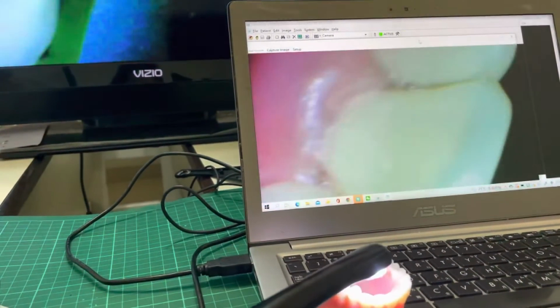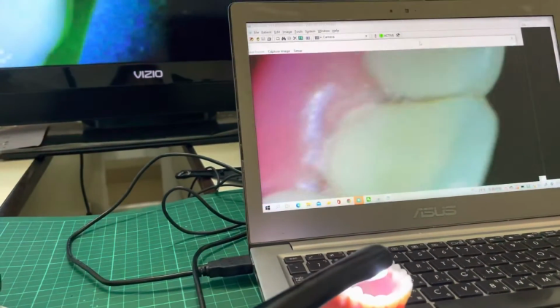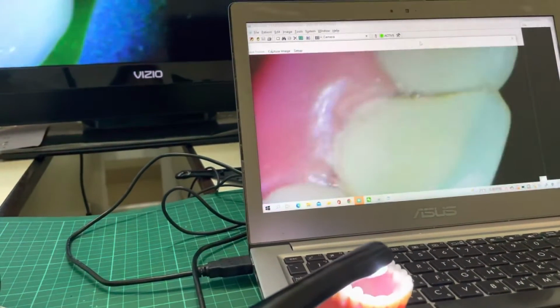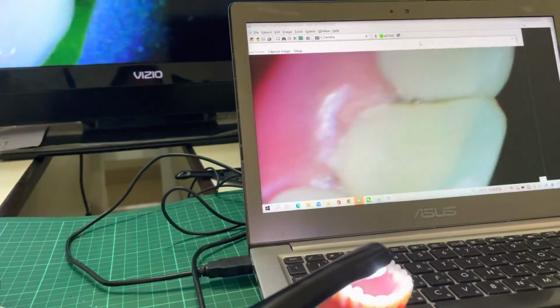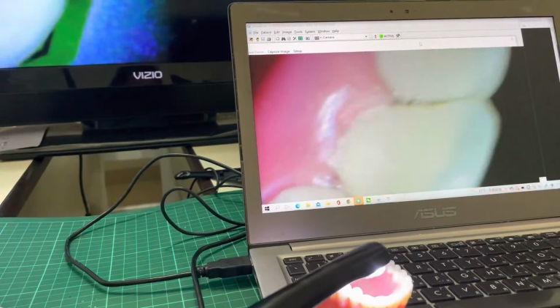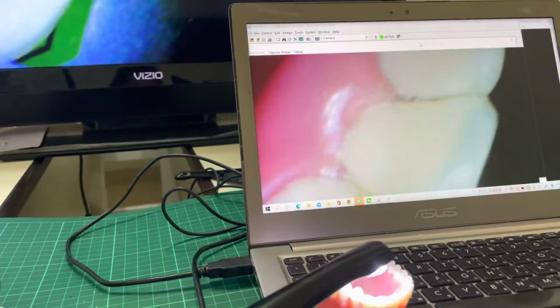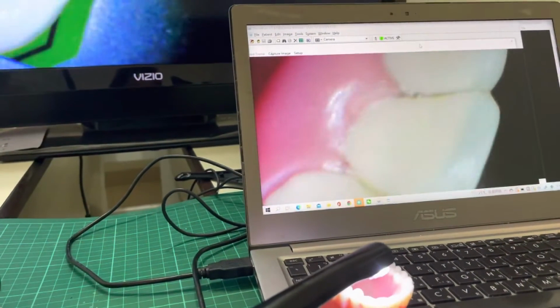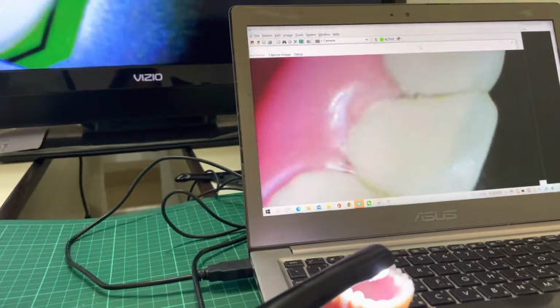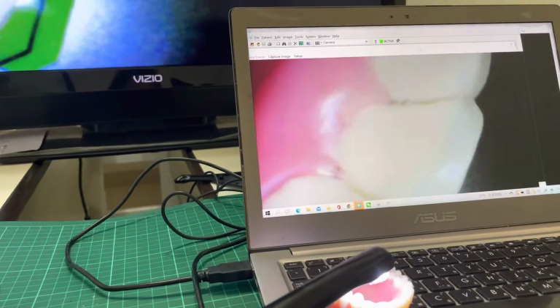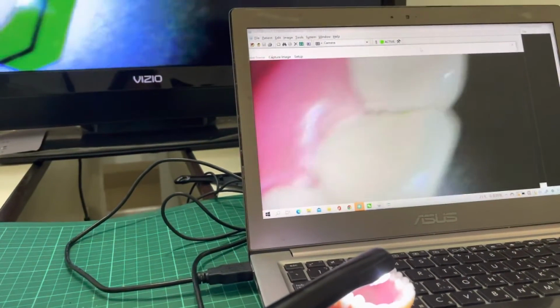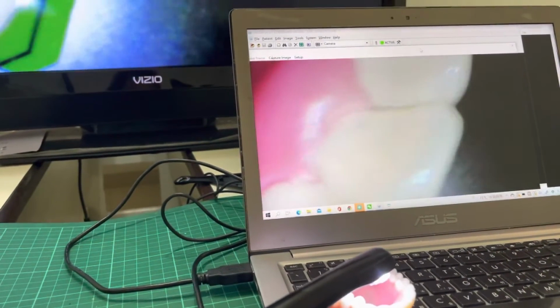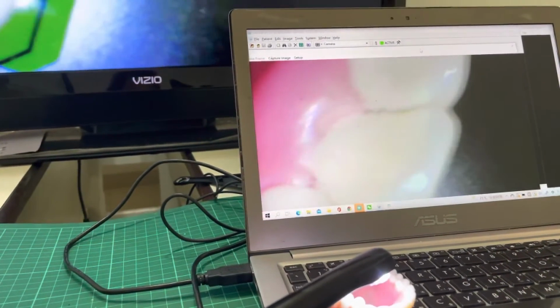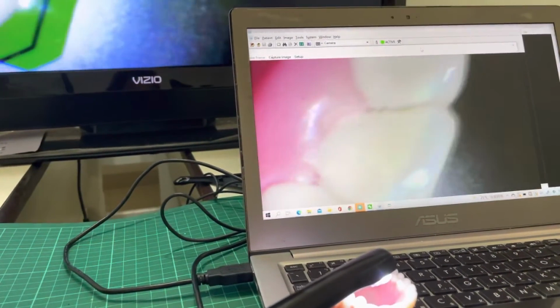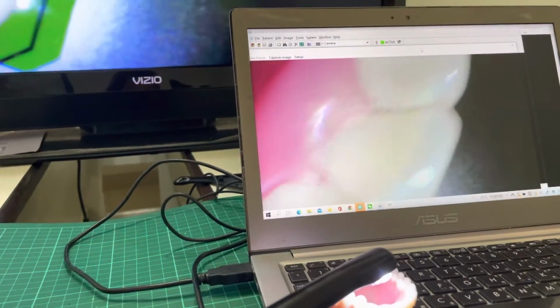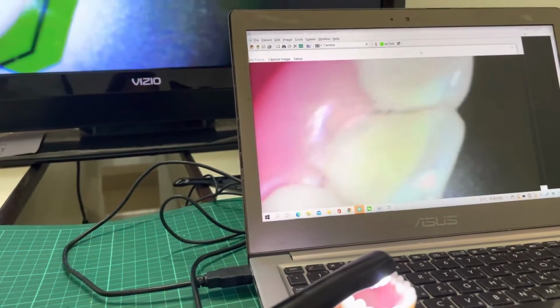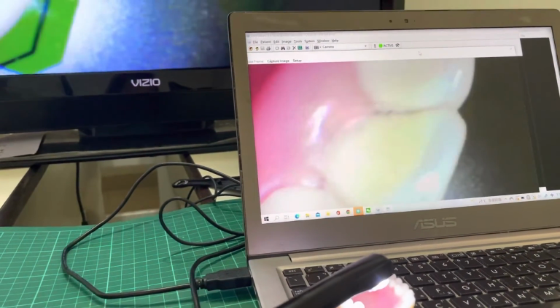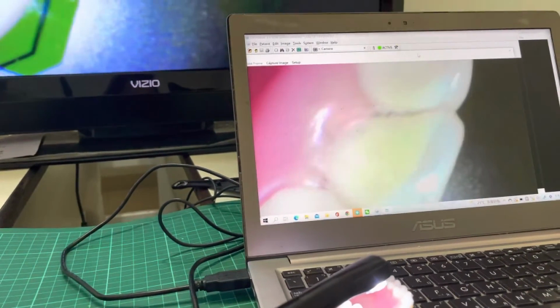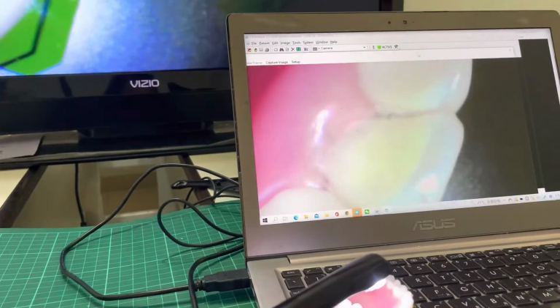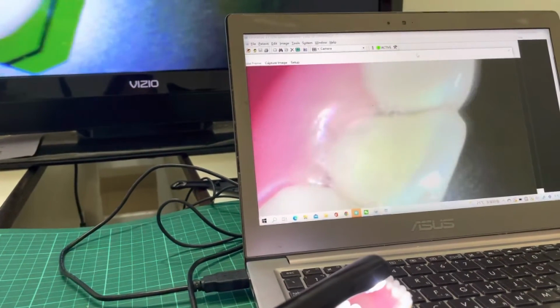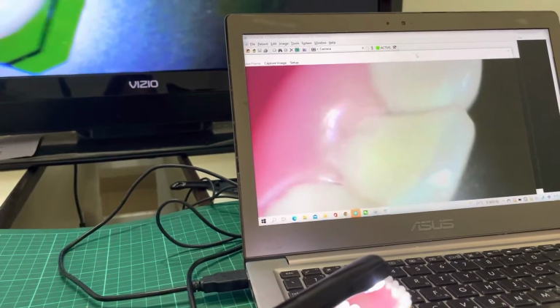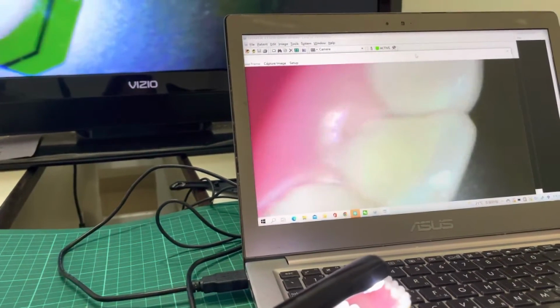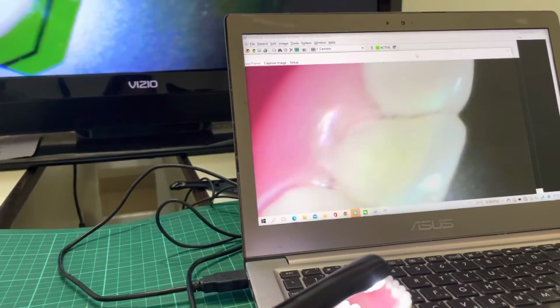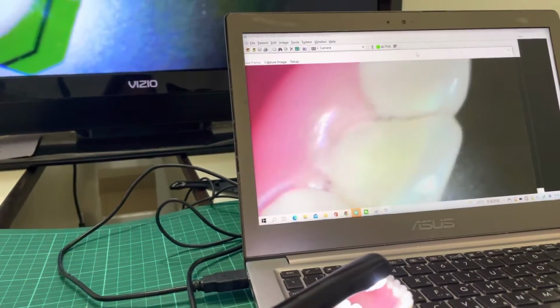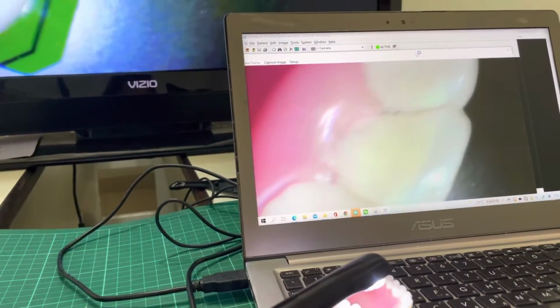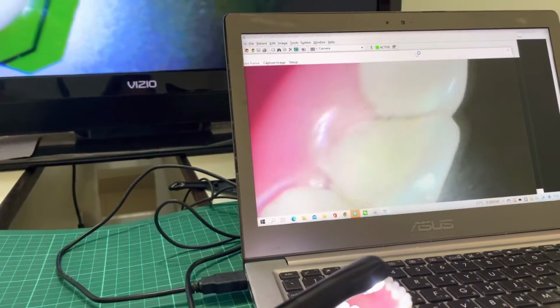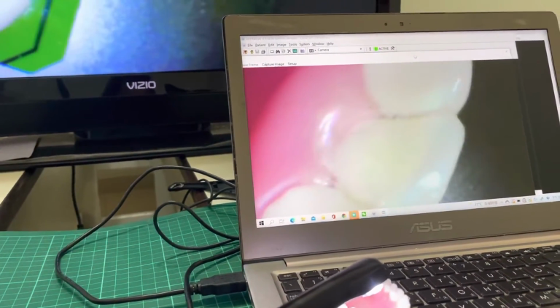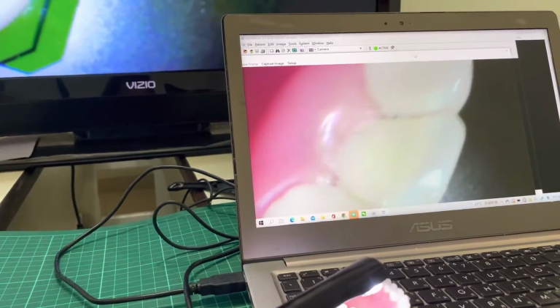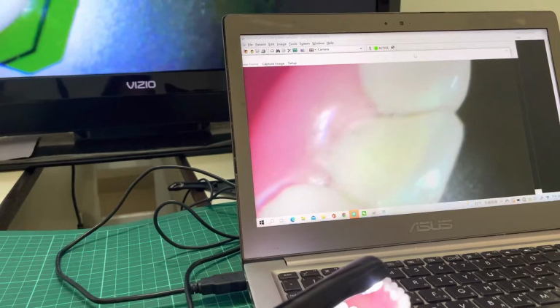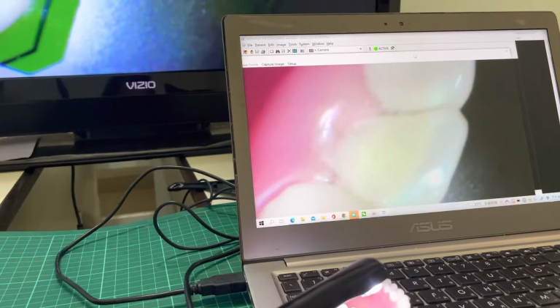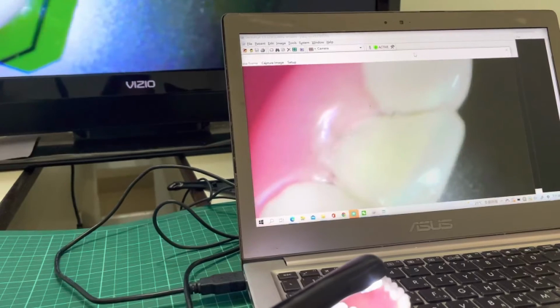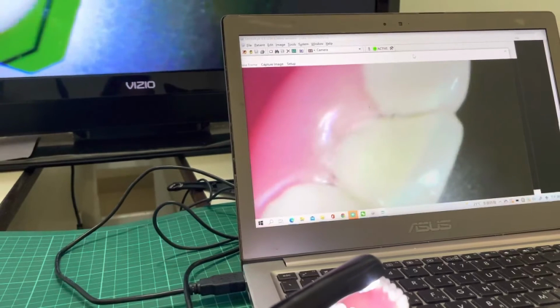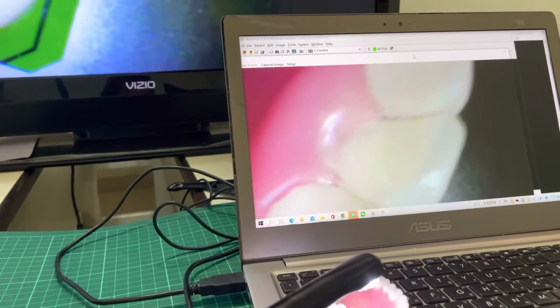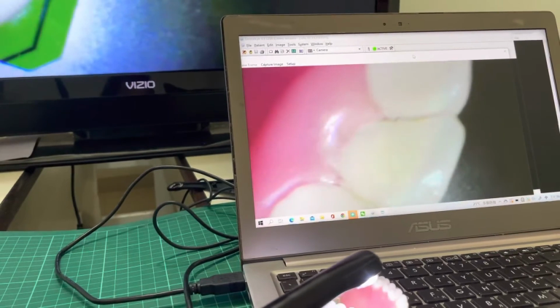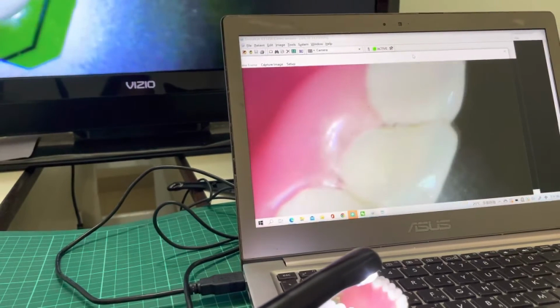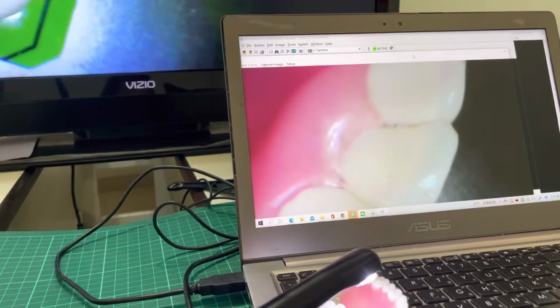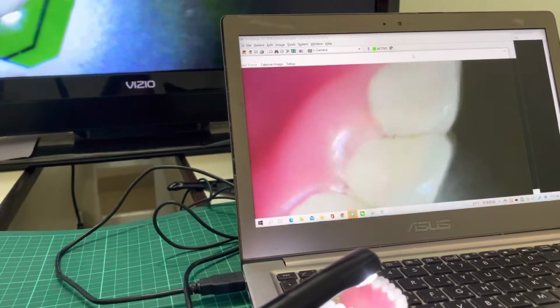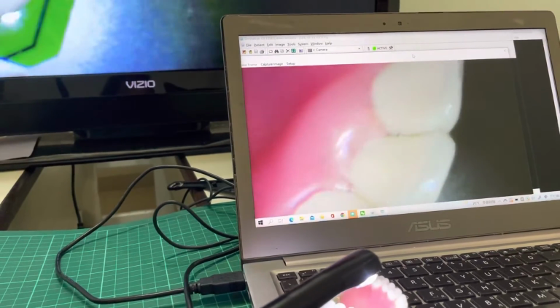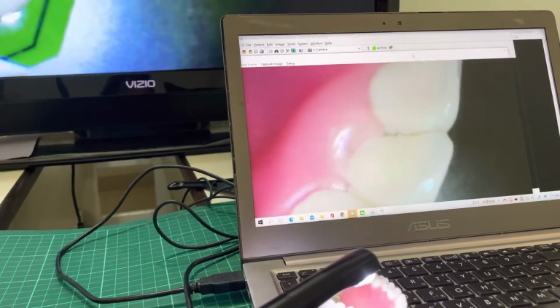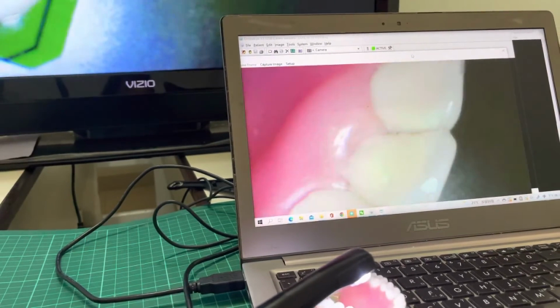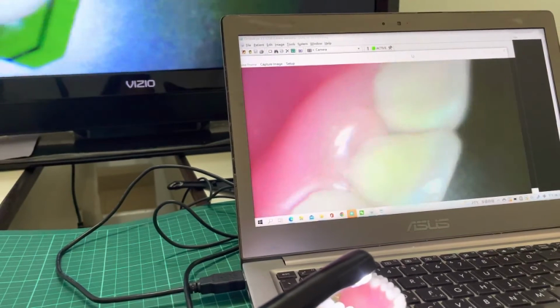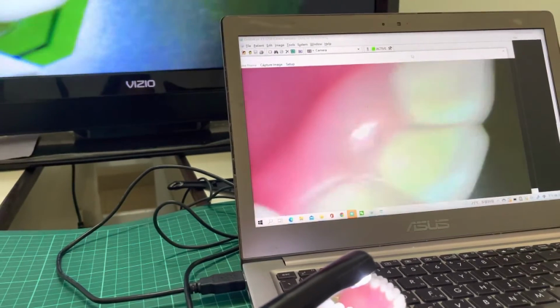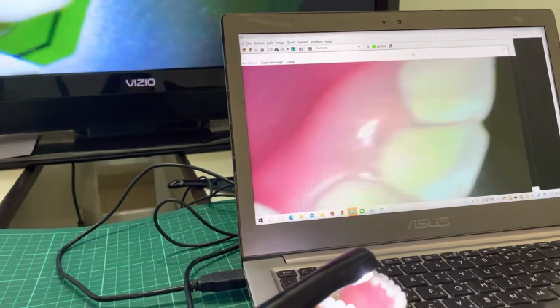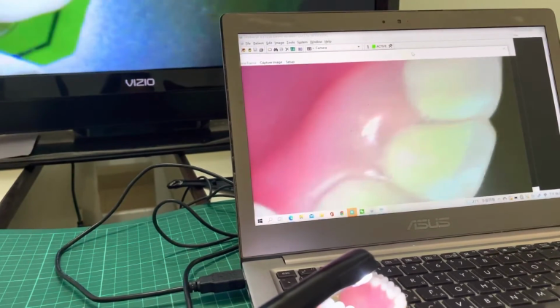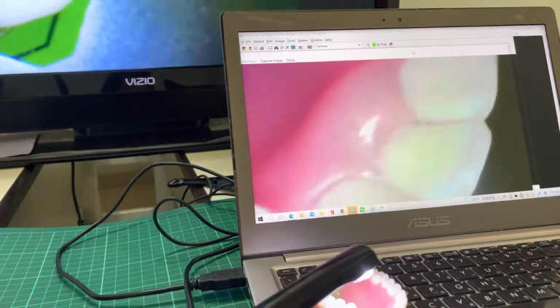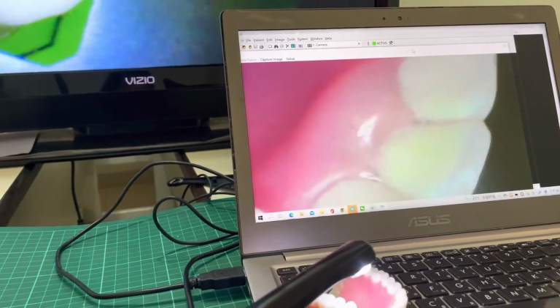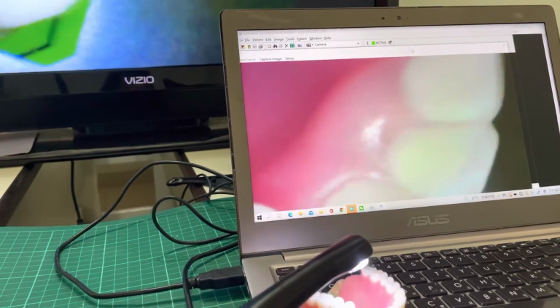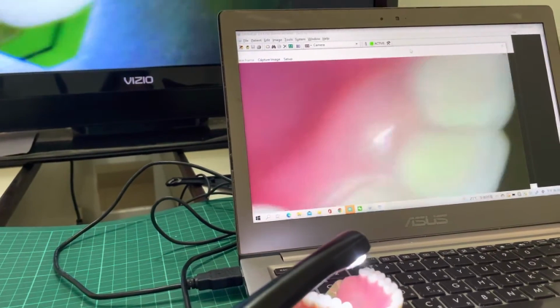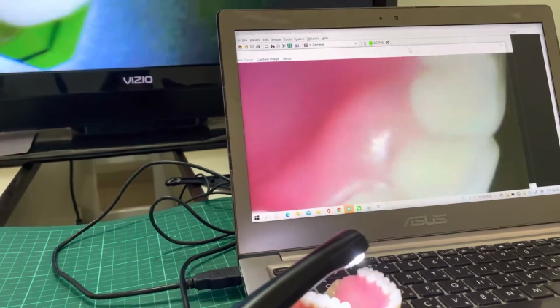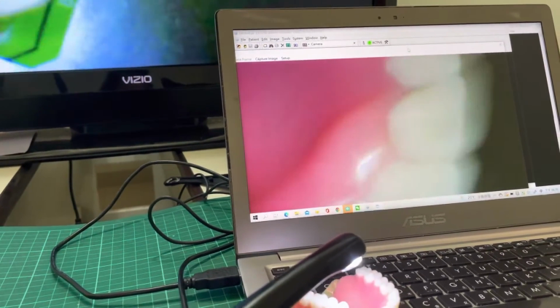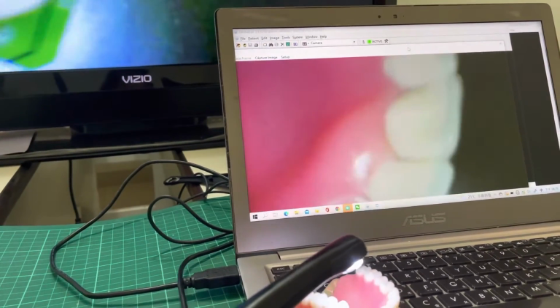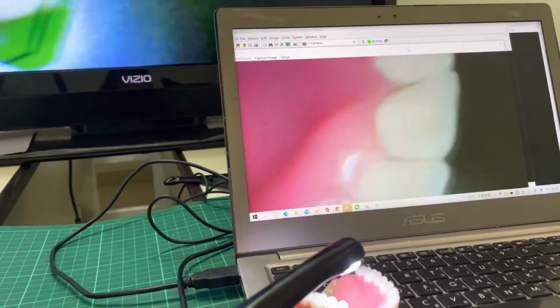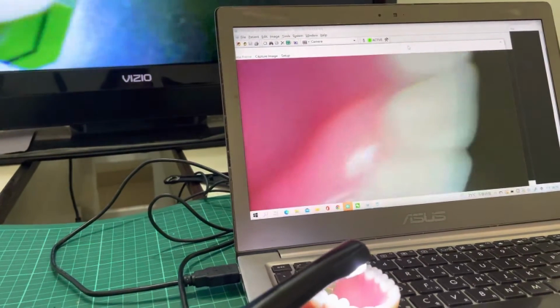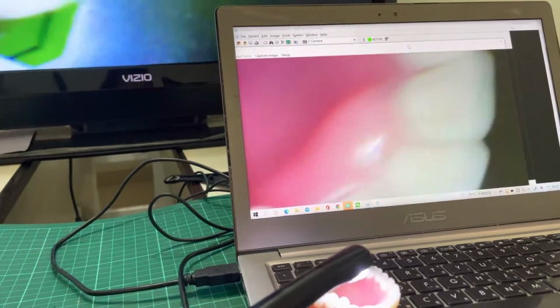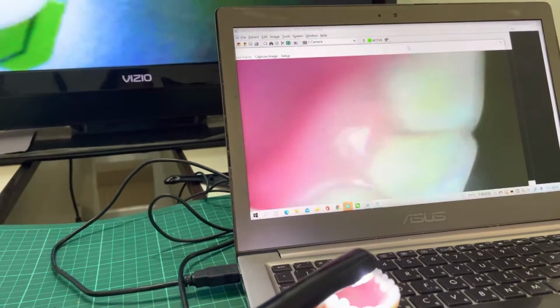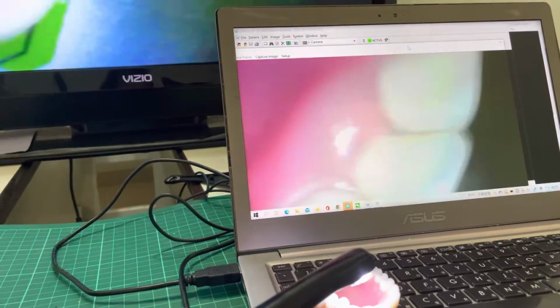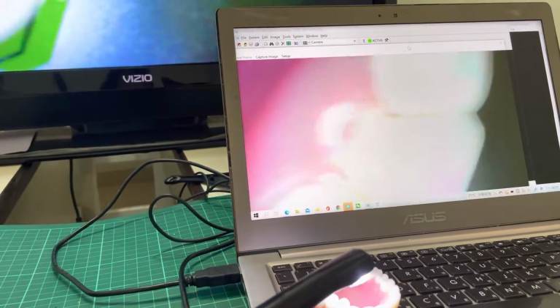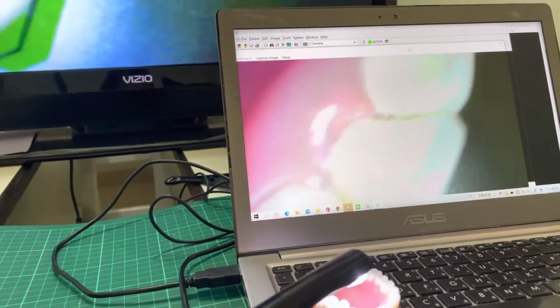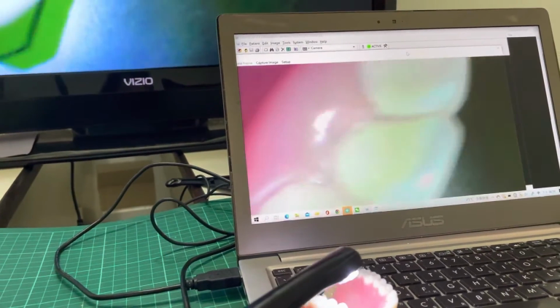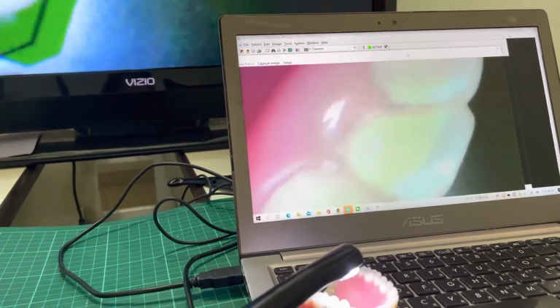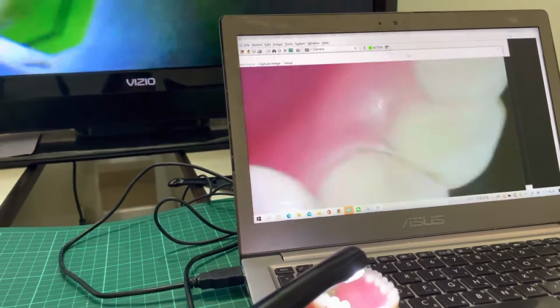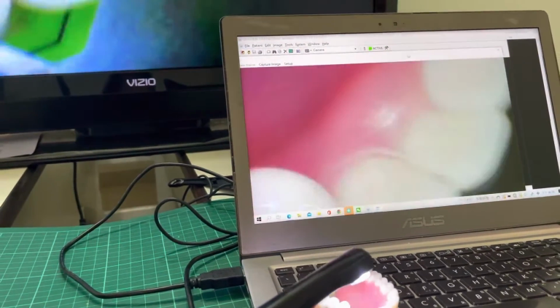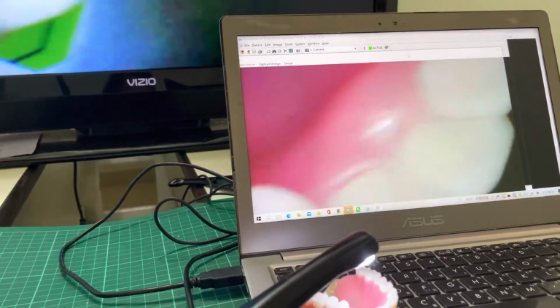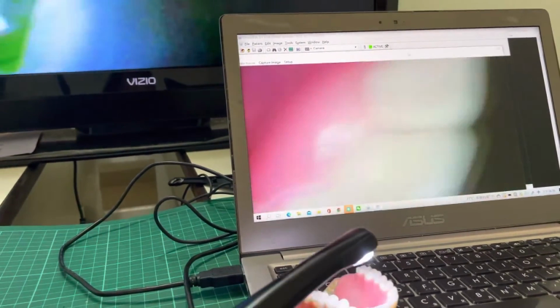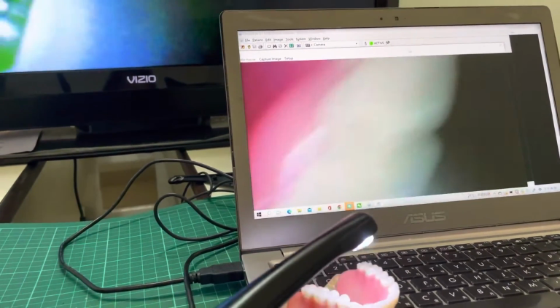In the PC, we have already installed the Dental Eye image software.